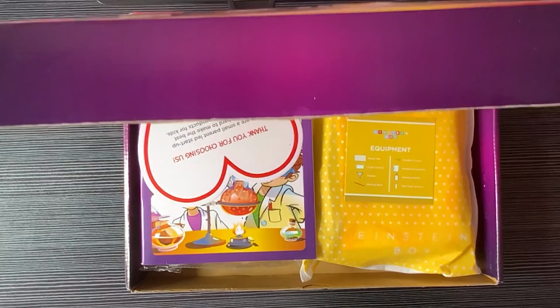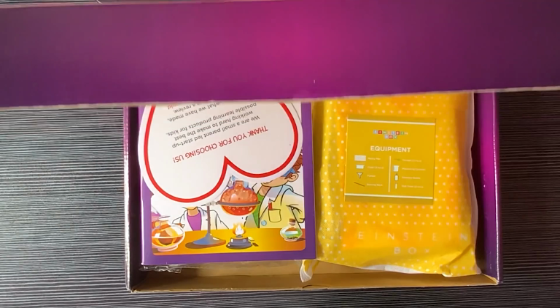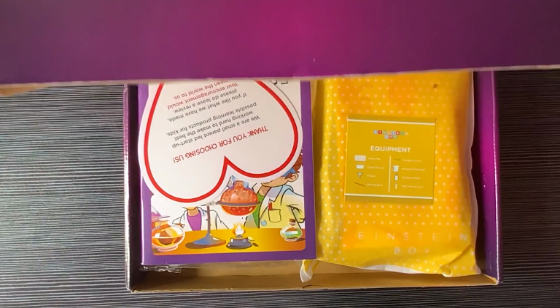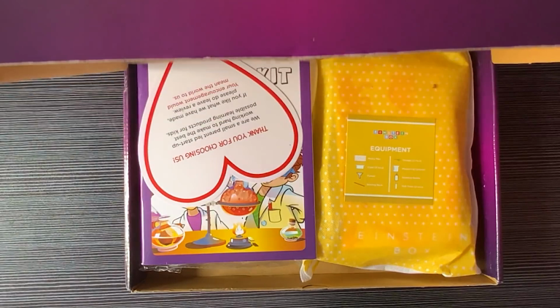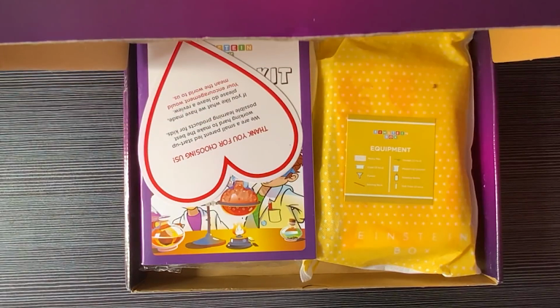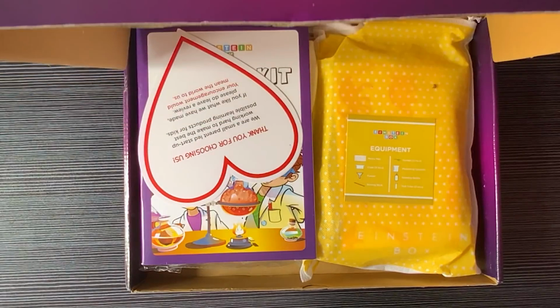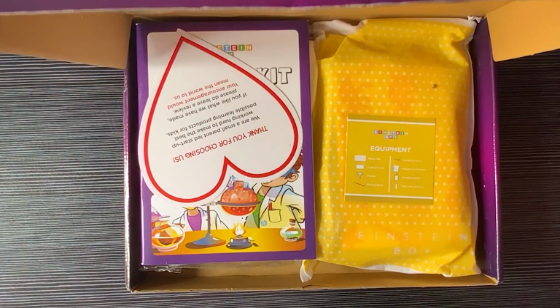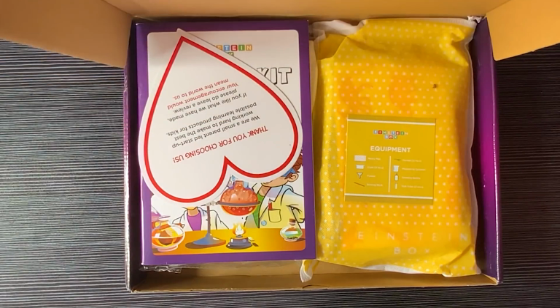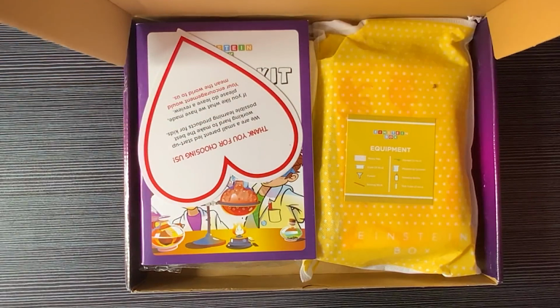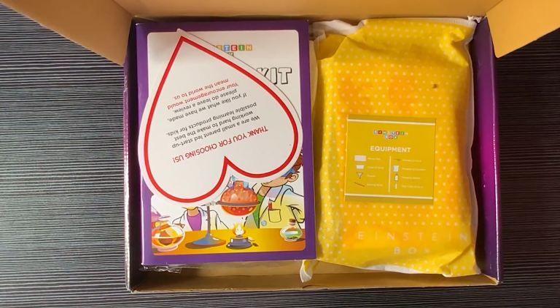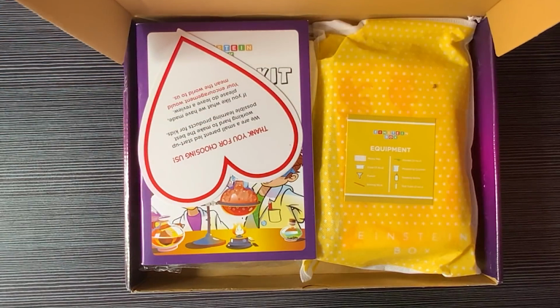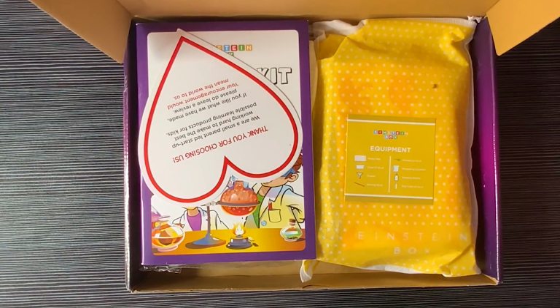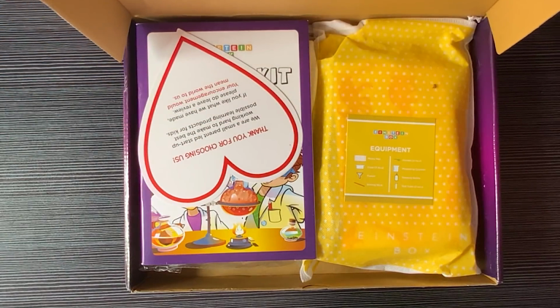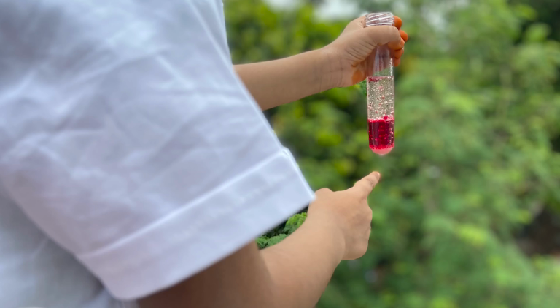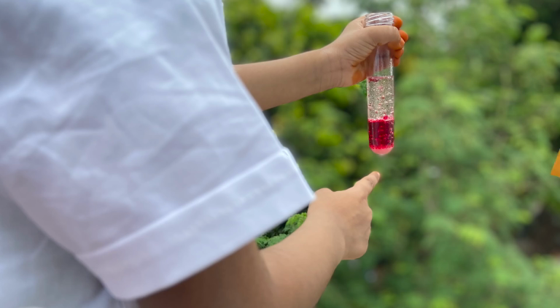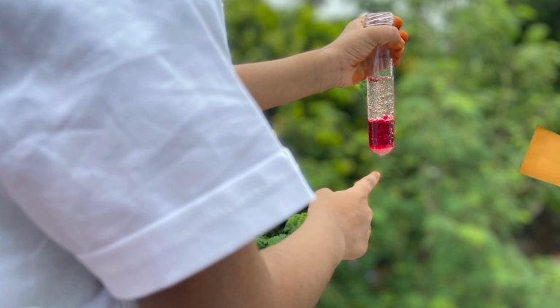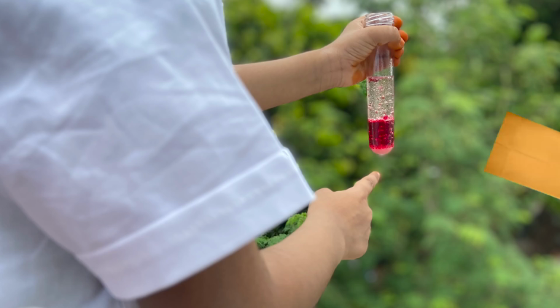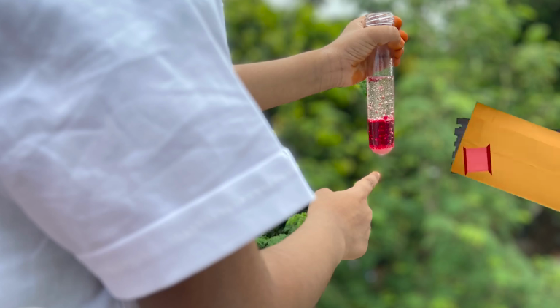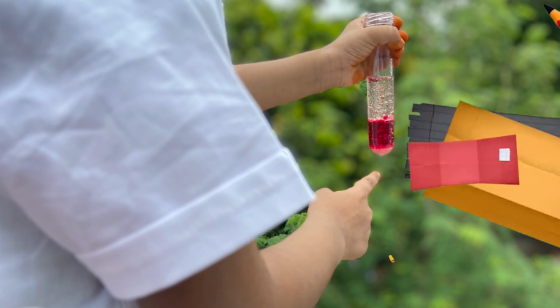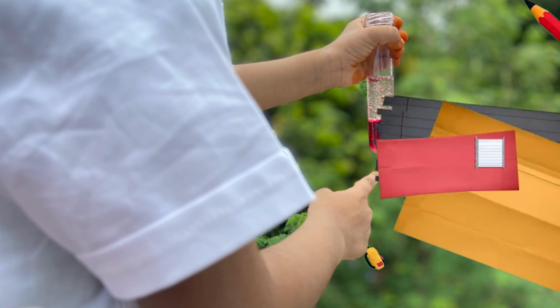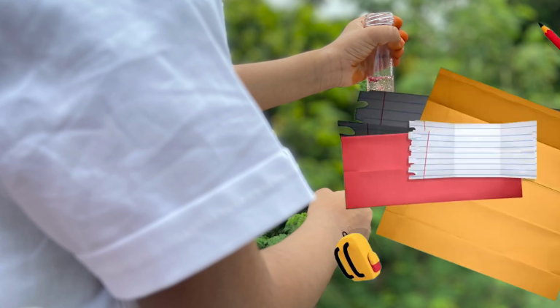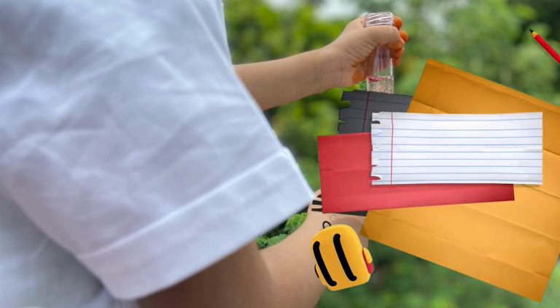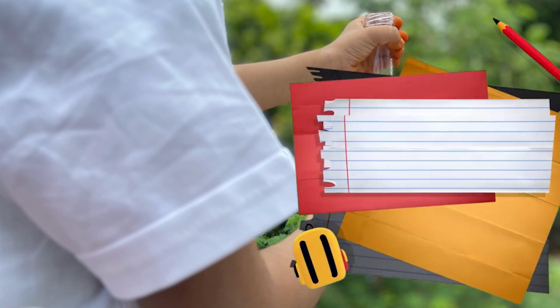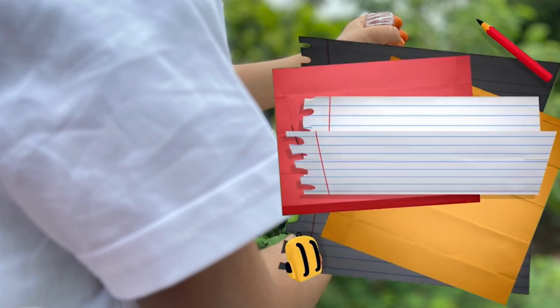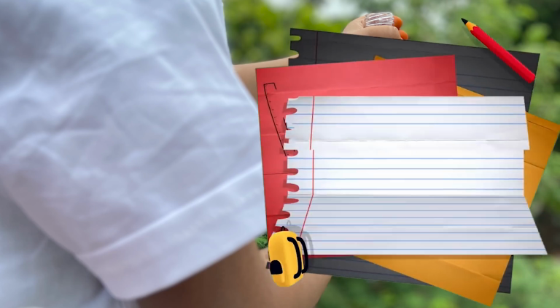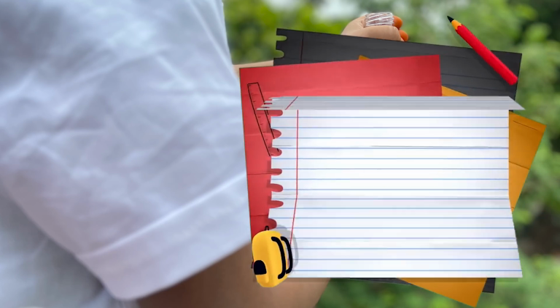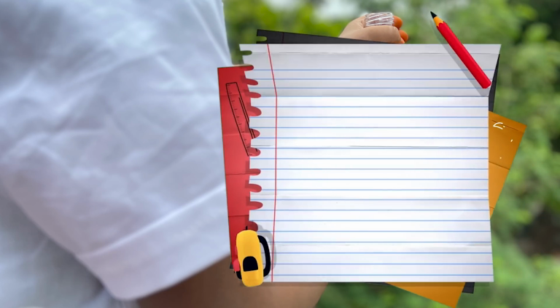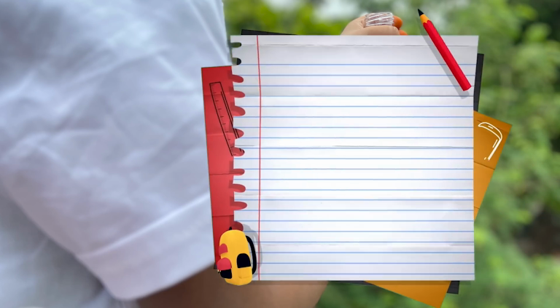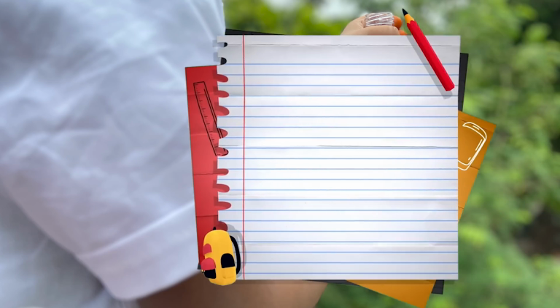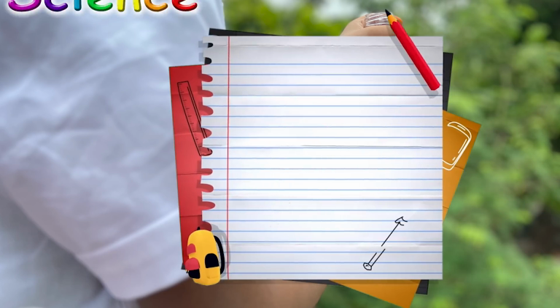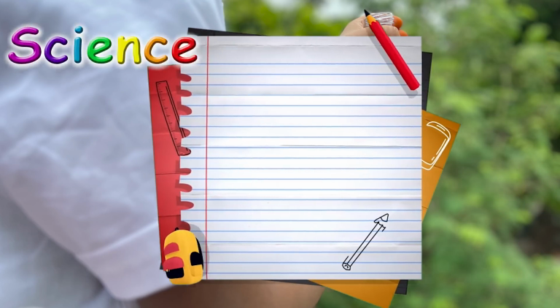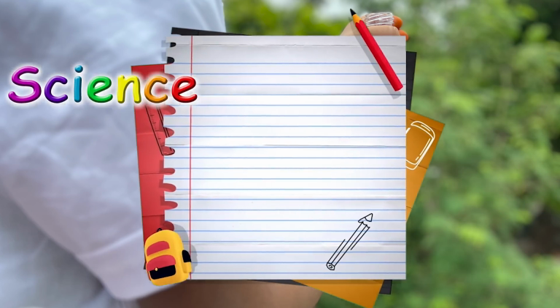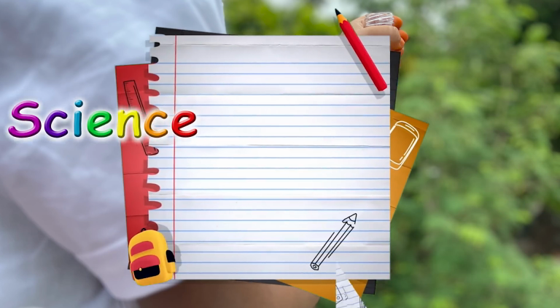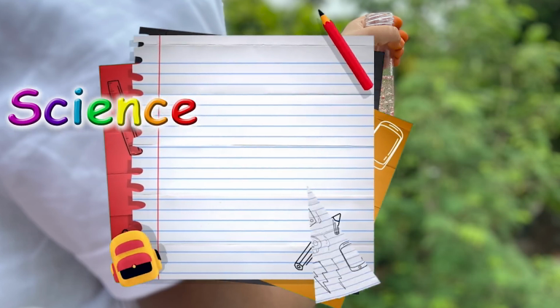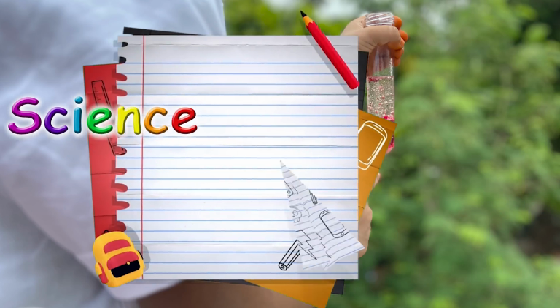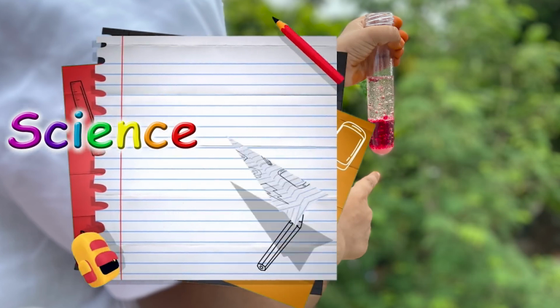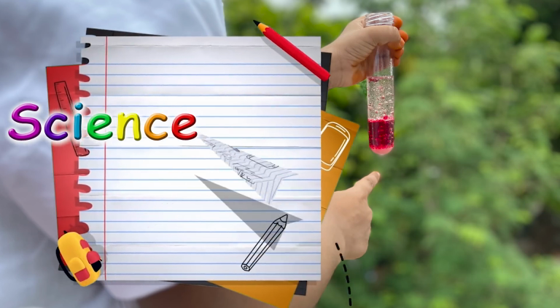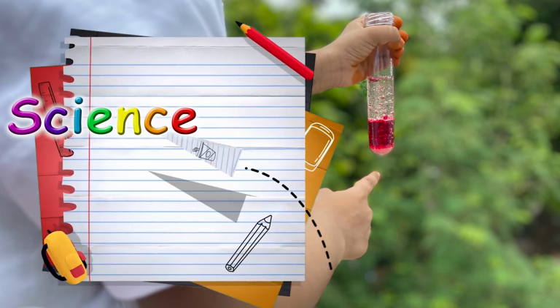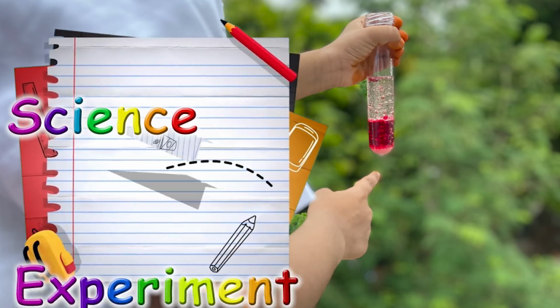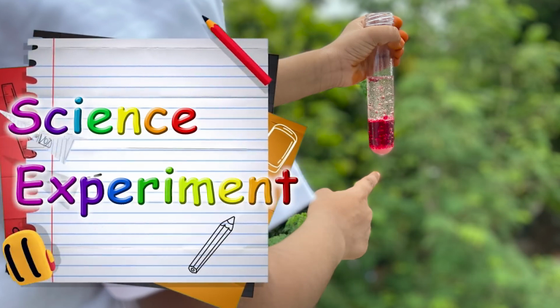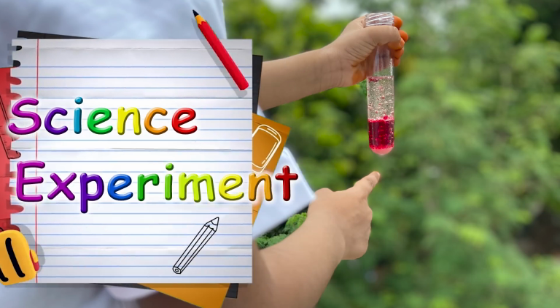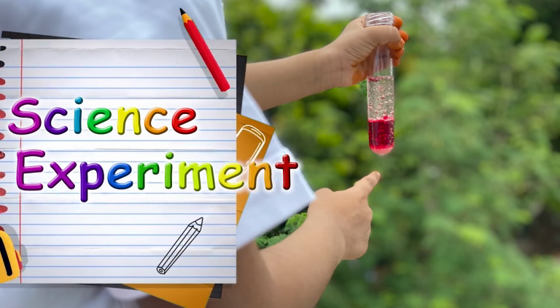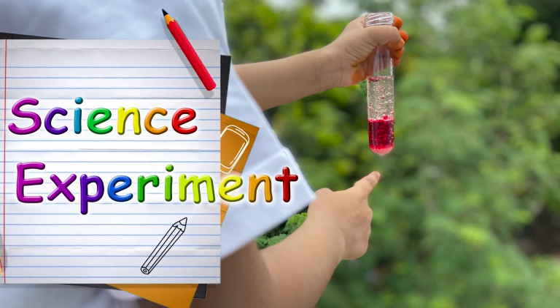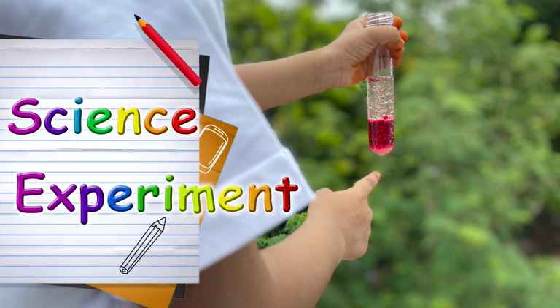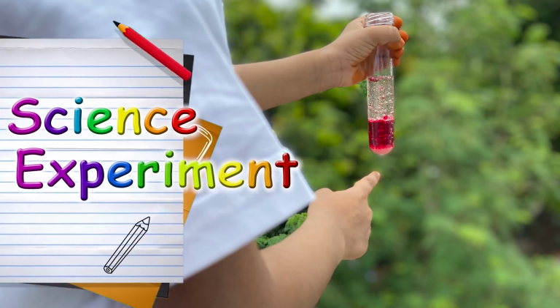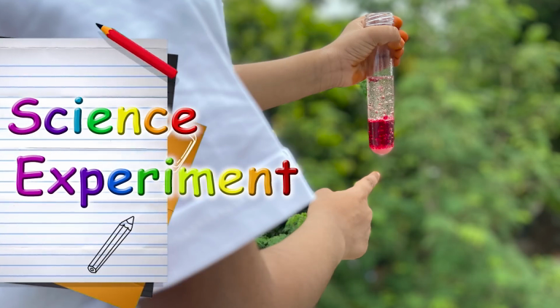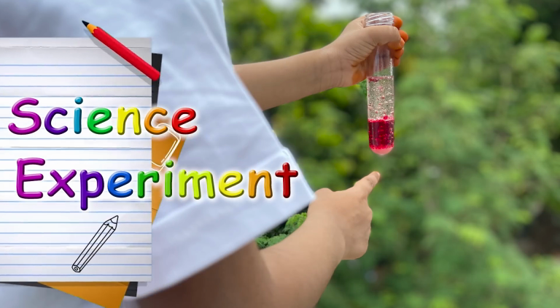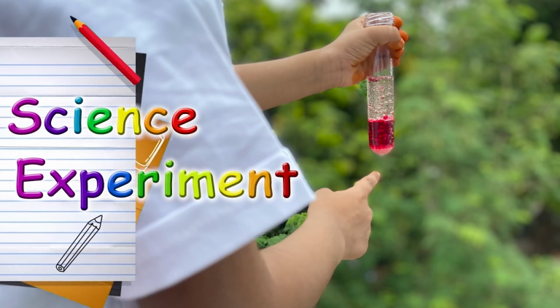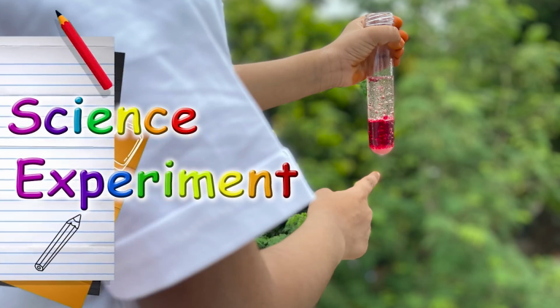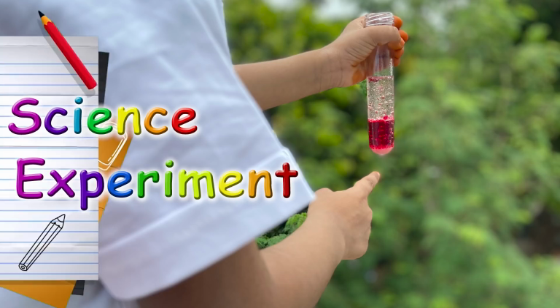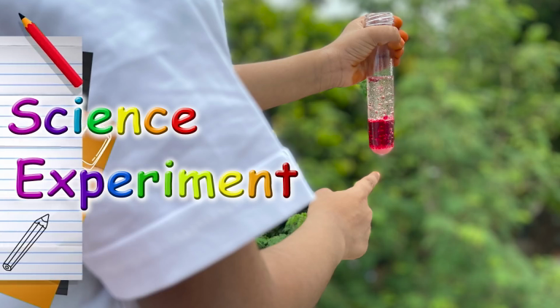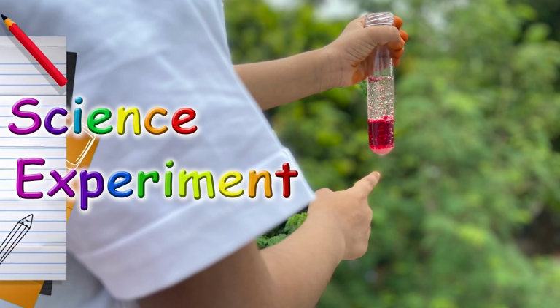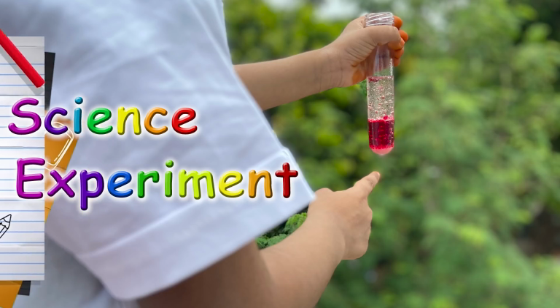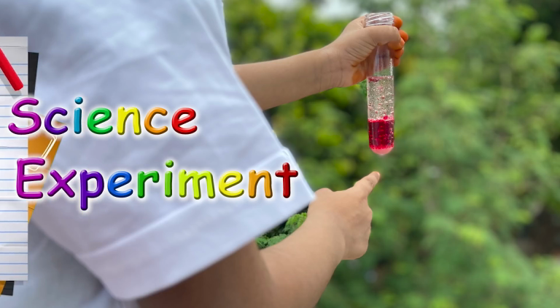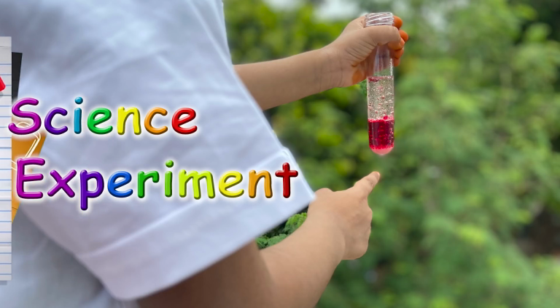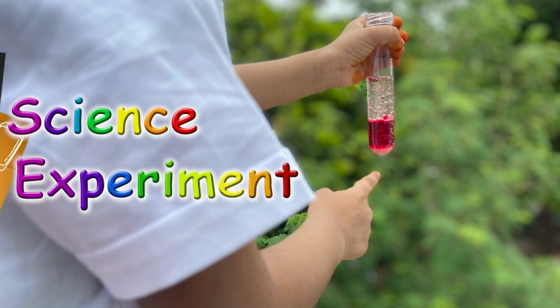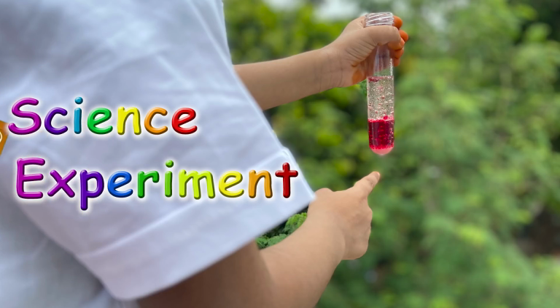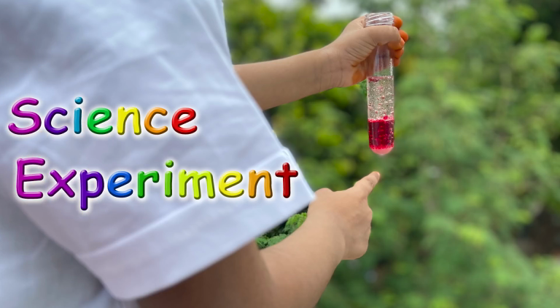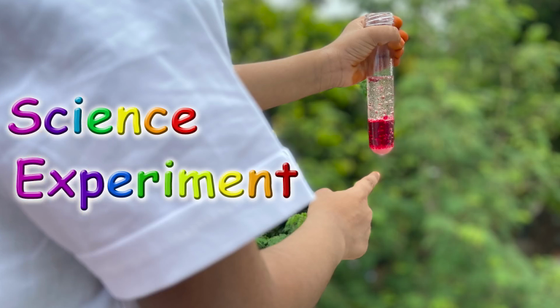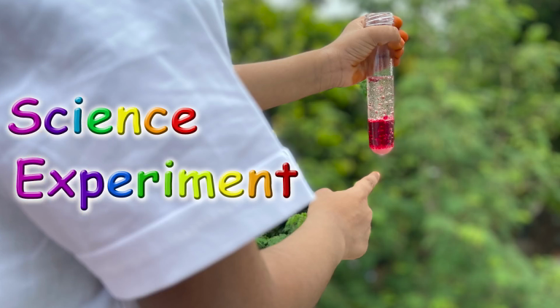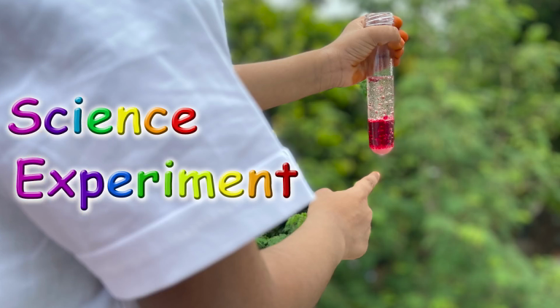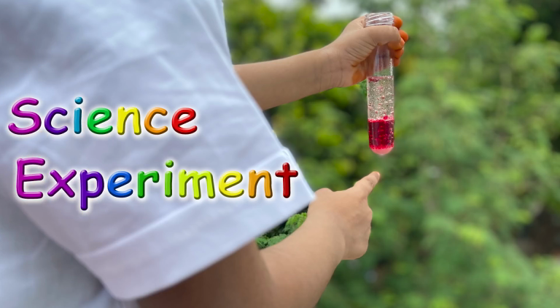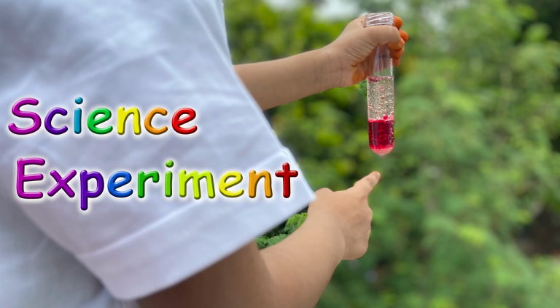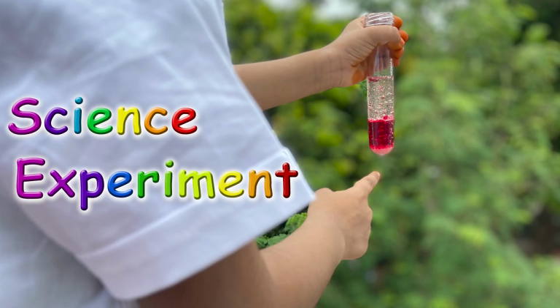Ta-da! Today we are learning about a science experiment using science kits!